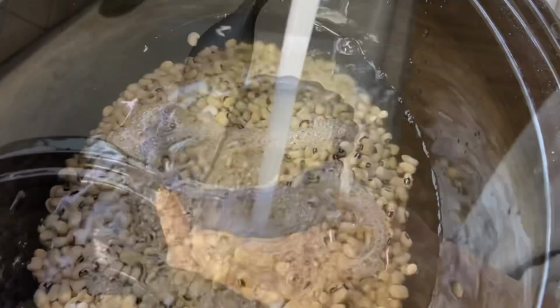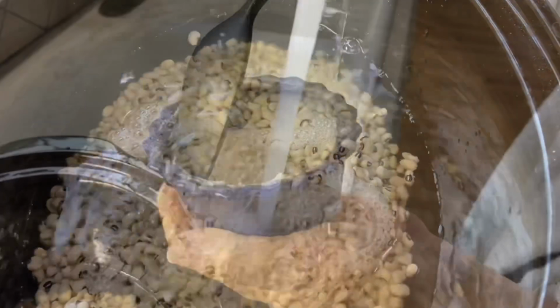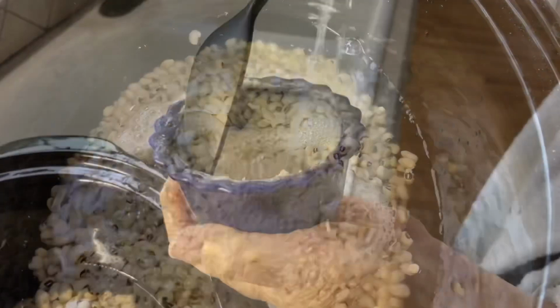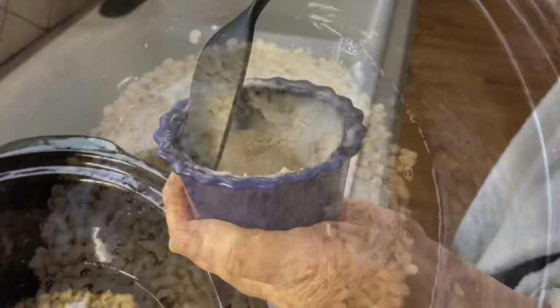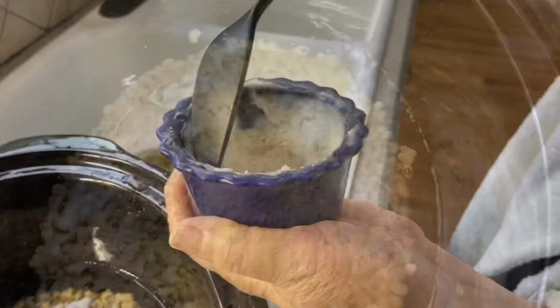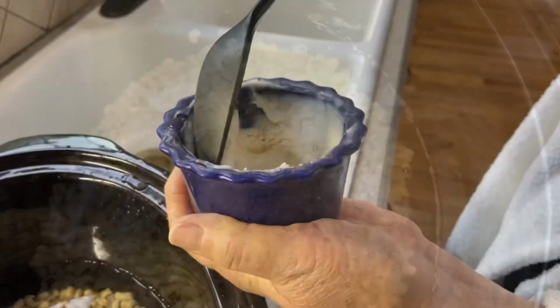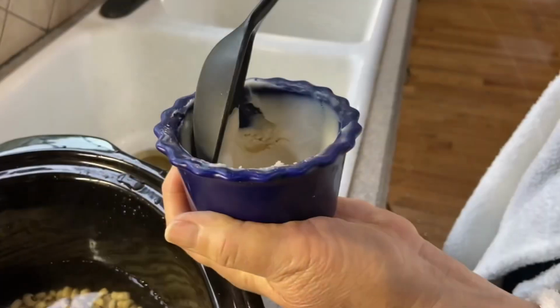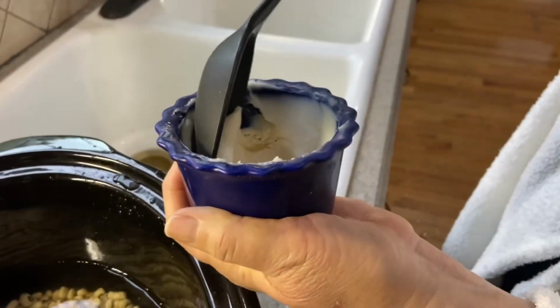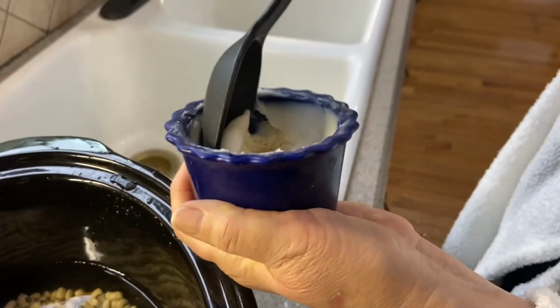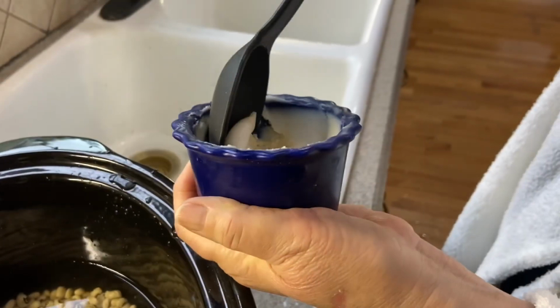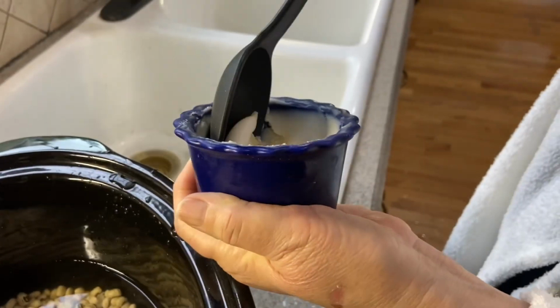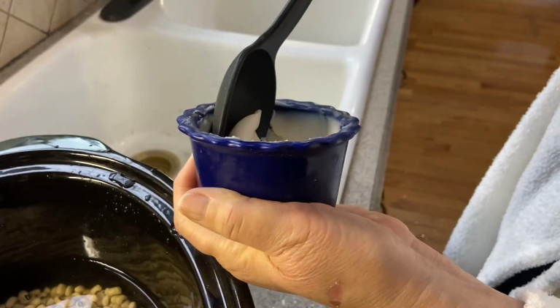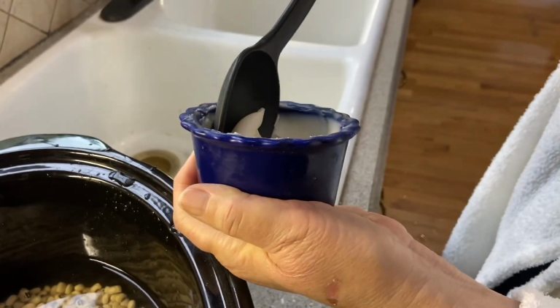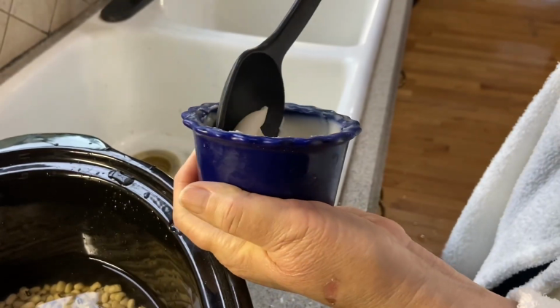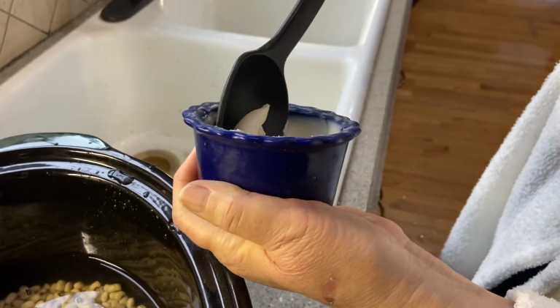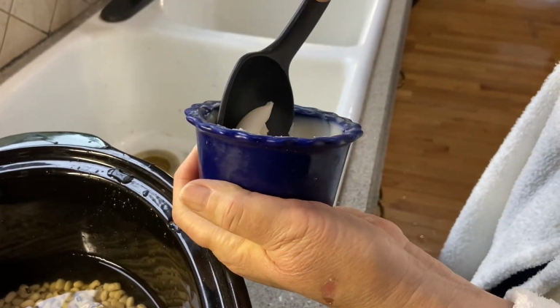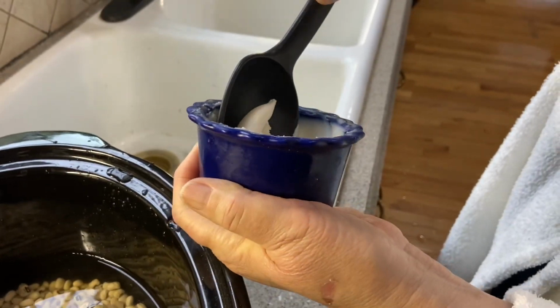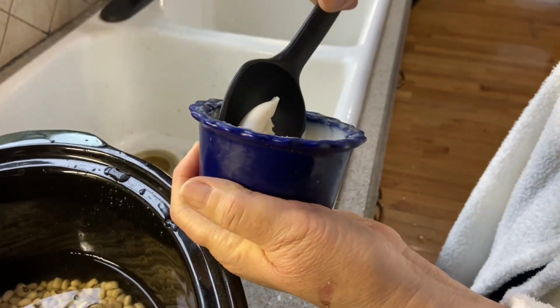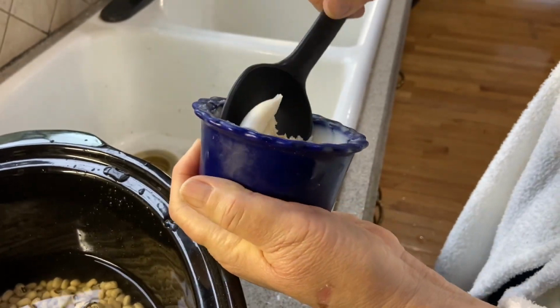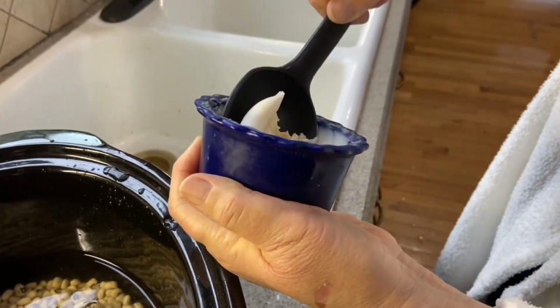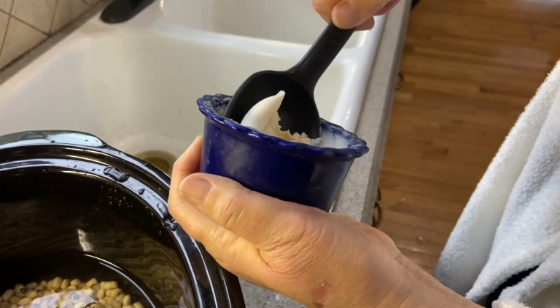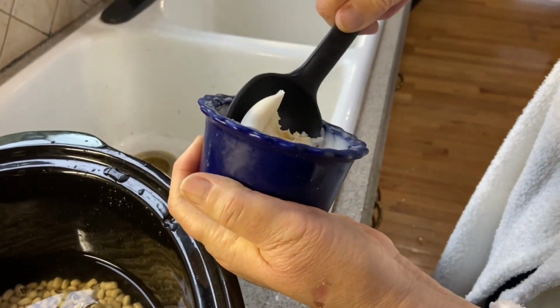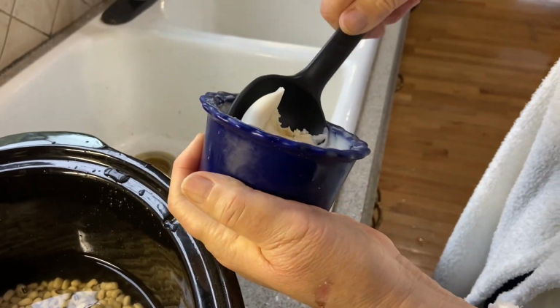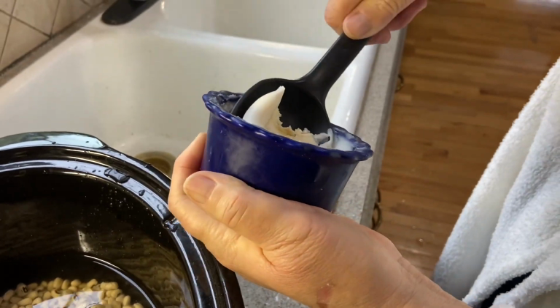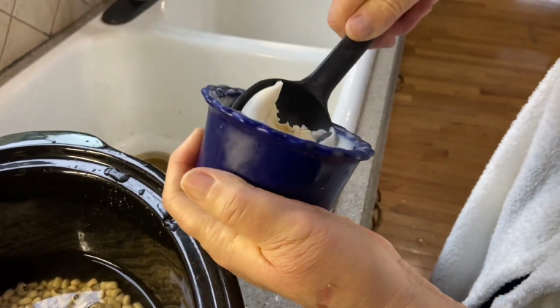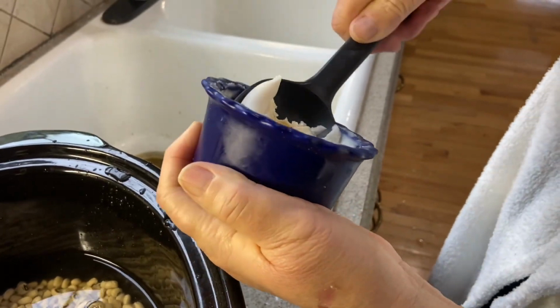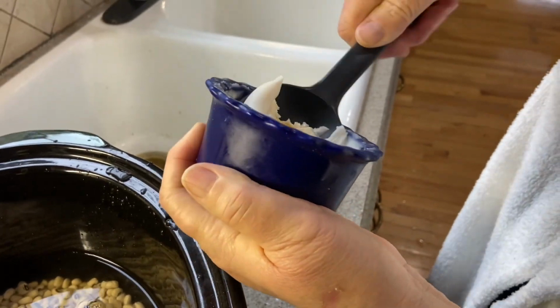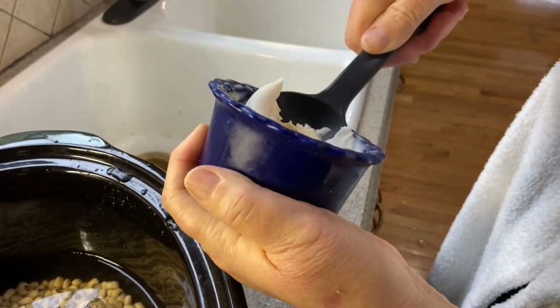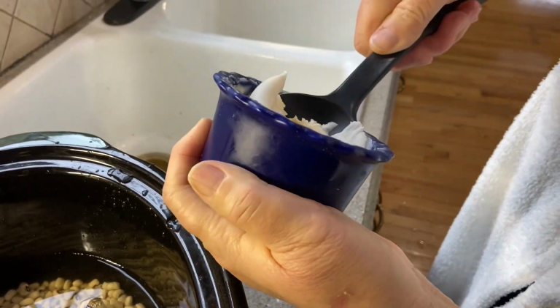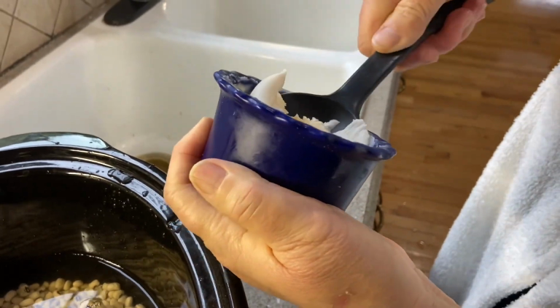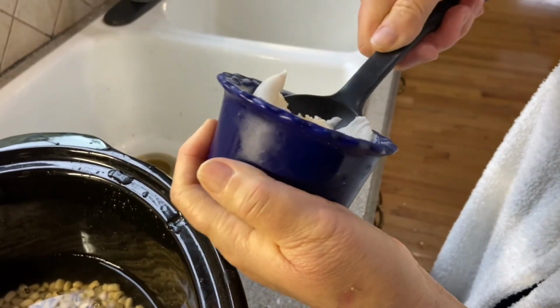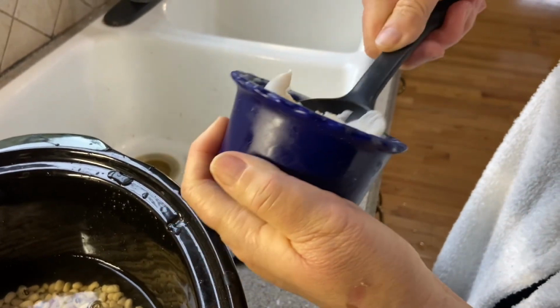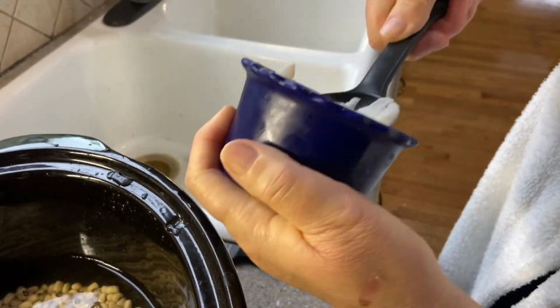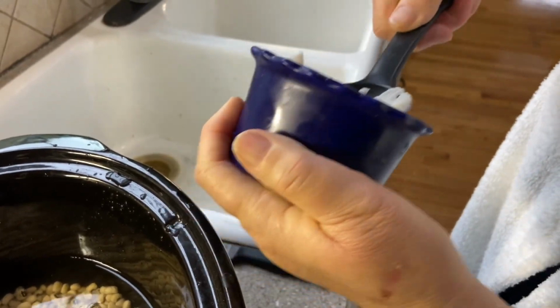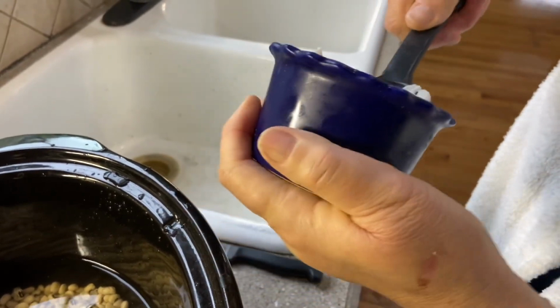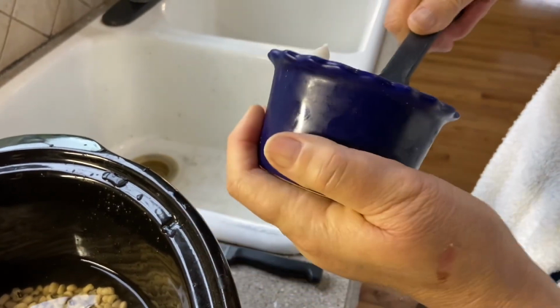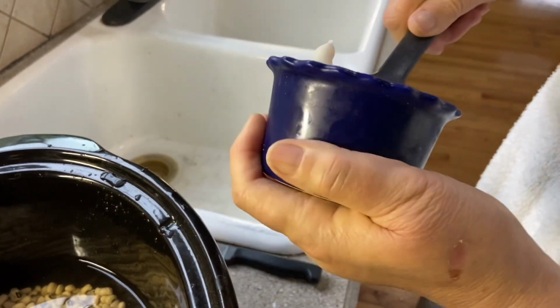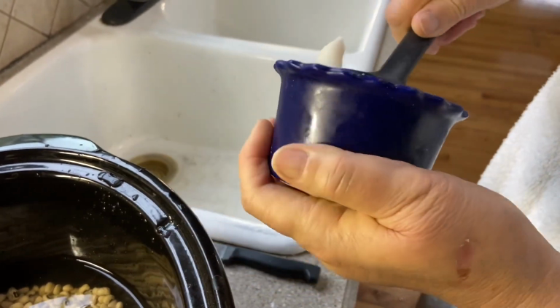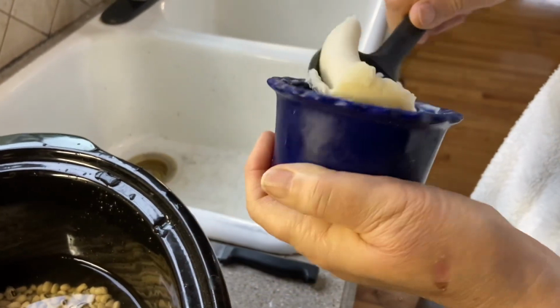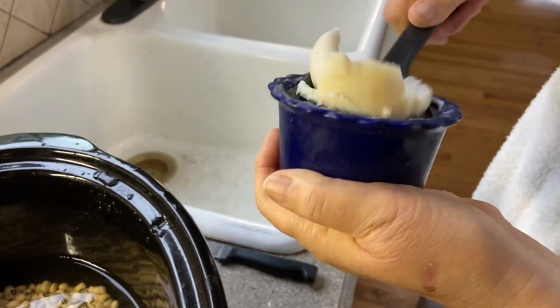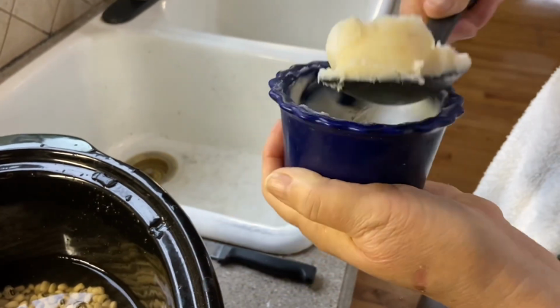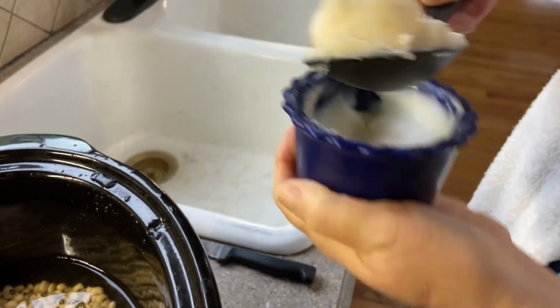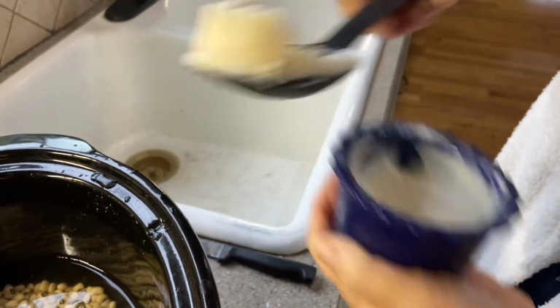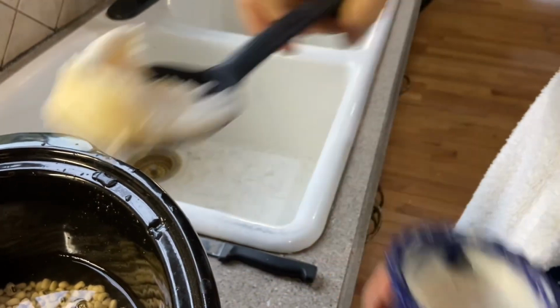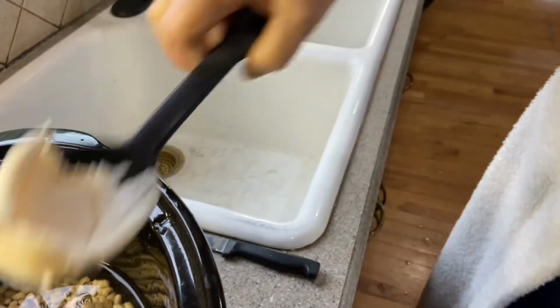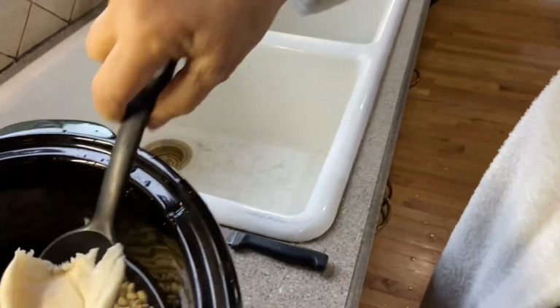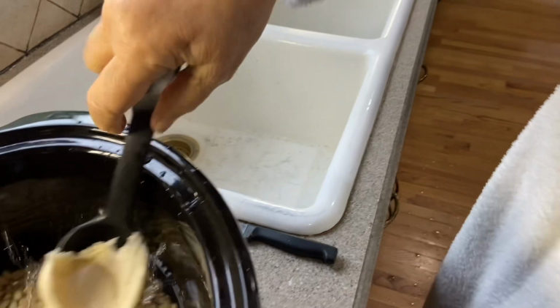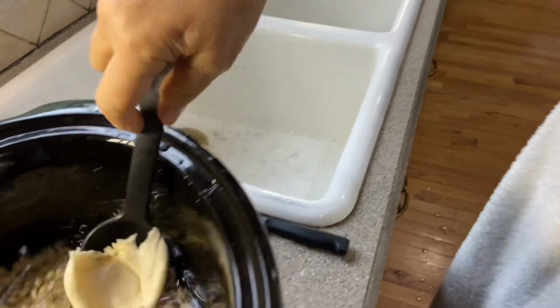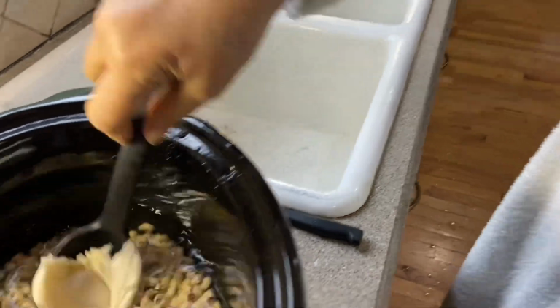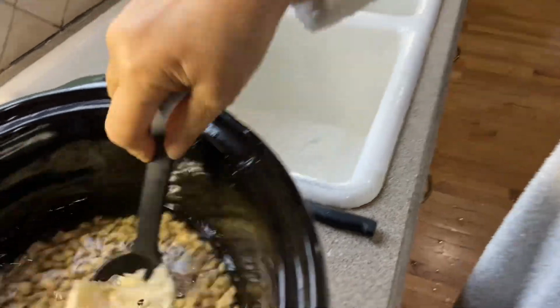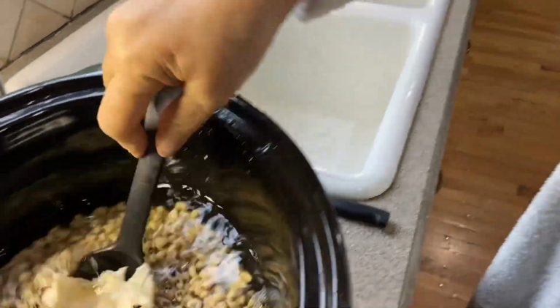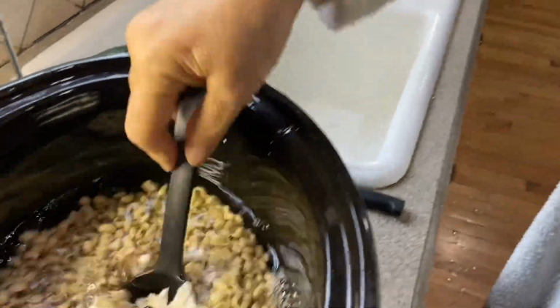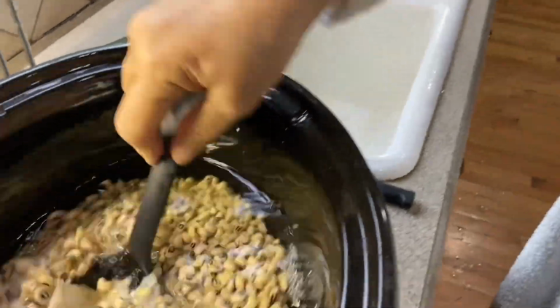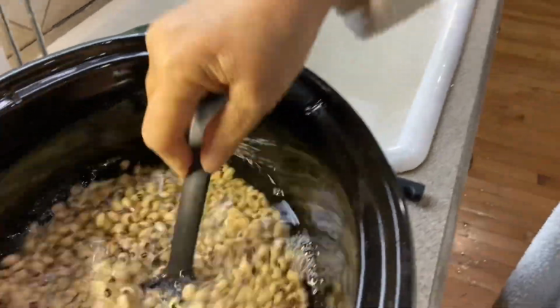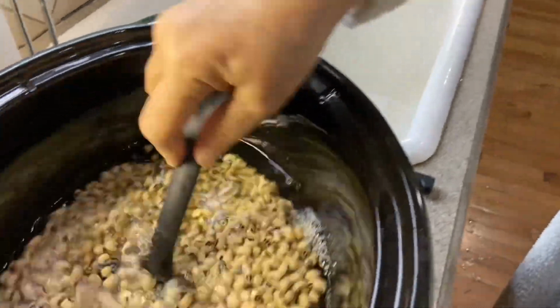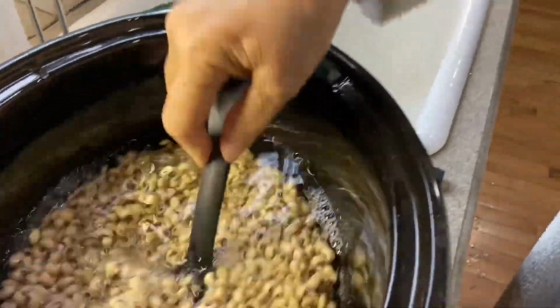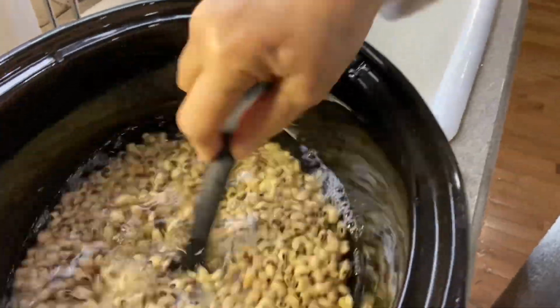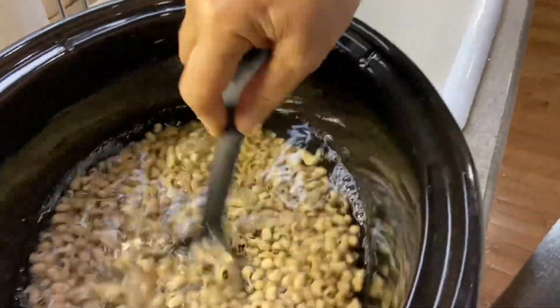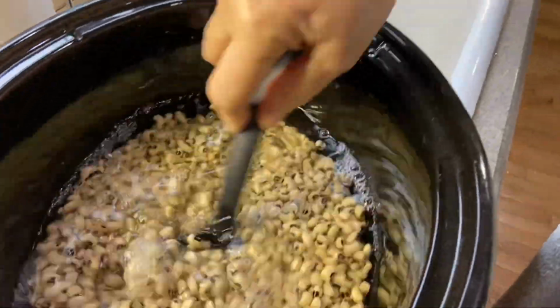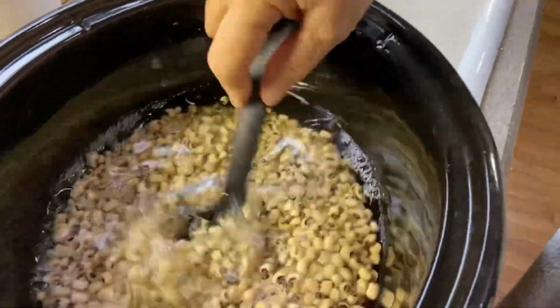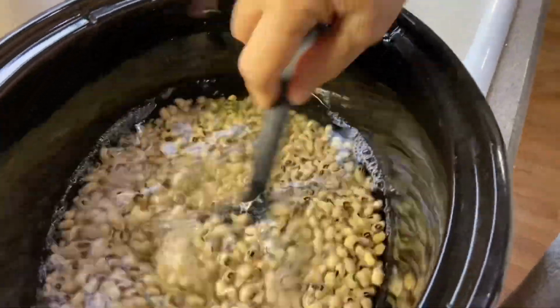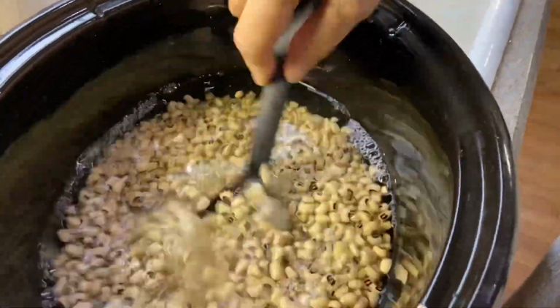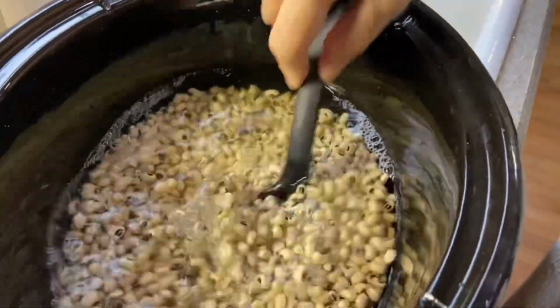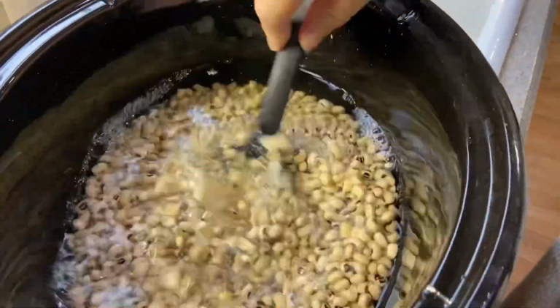Whenever I cook my bacon, I save some bacon grease so I can add it to my beans.